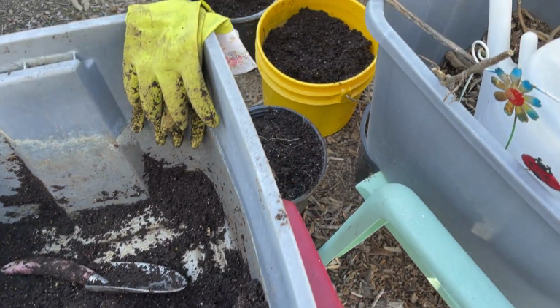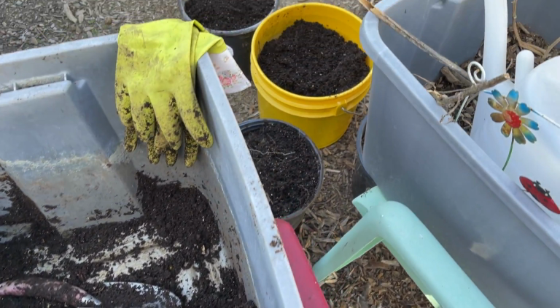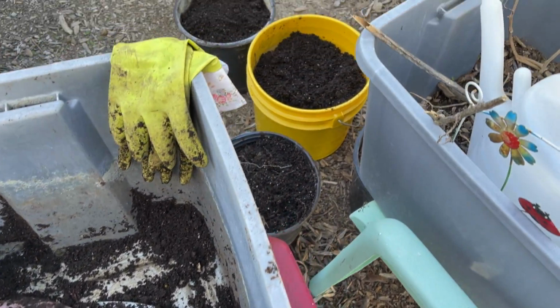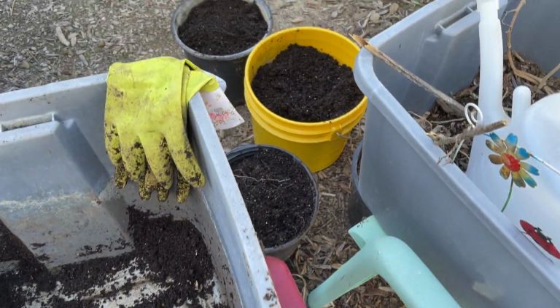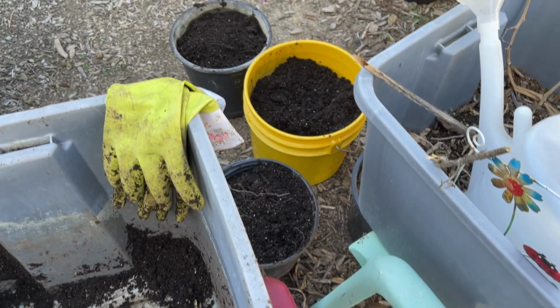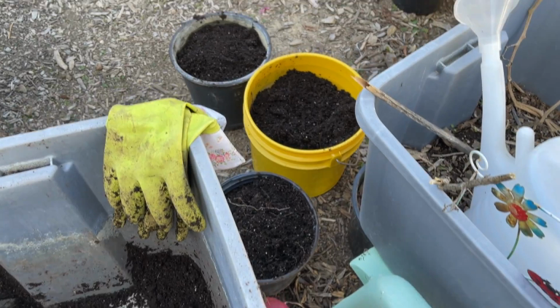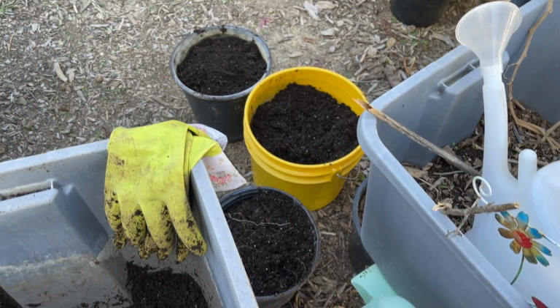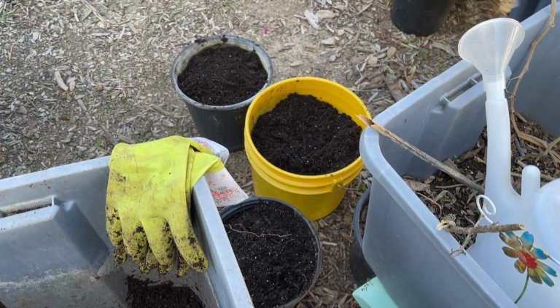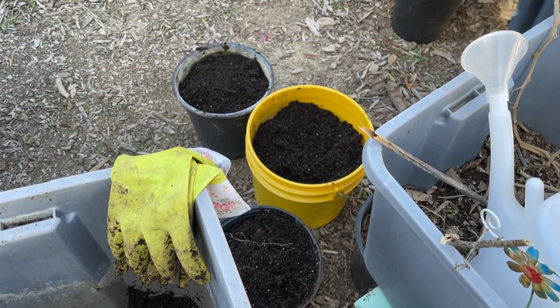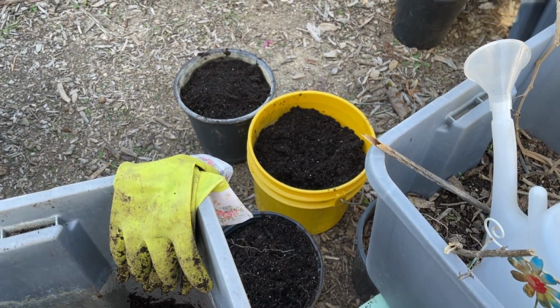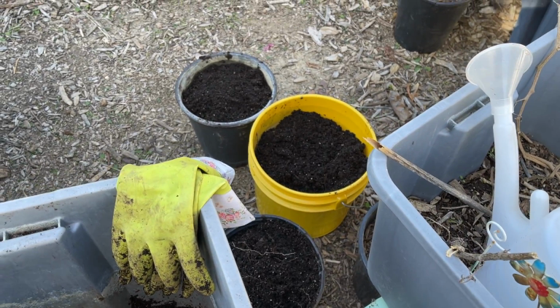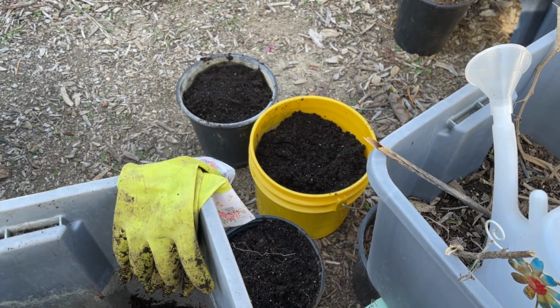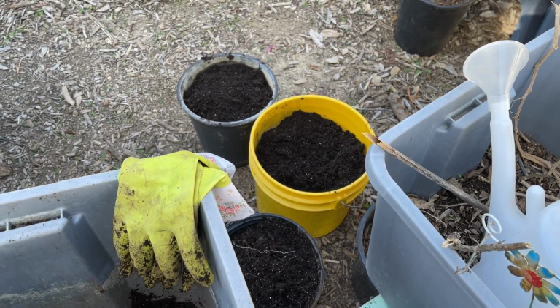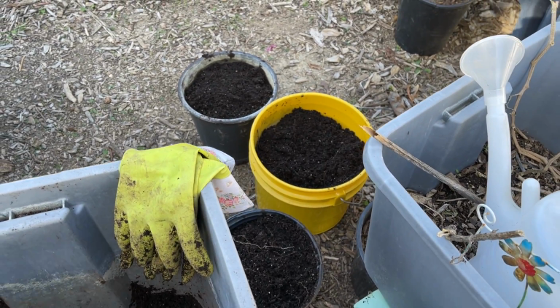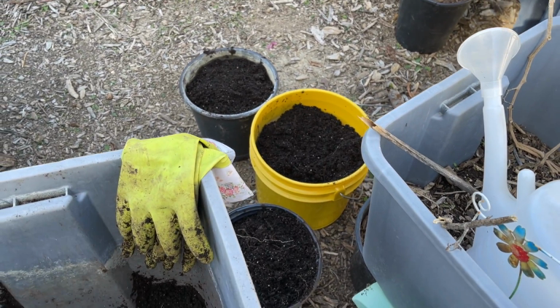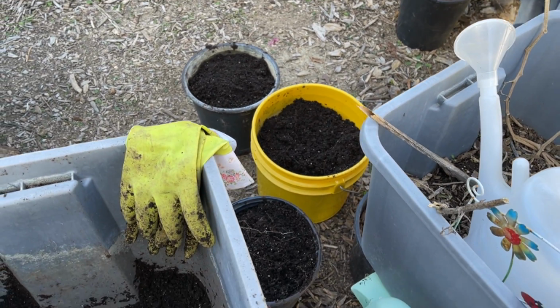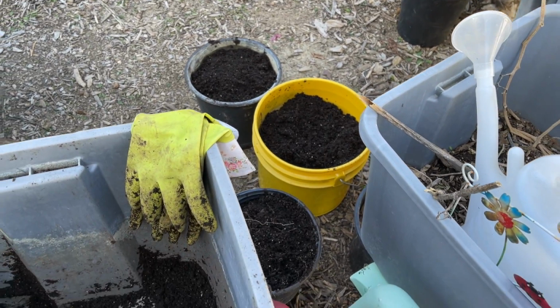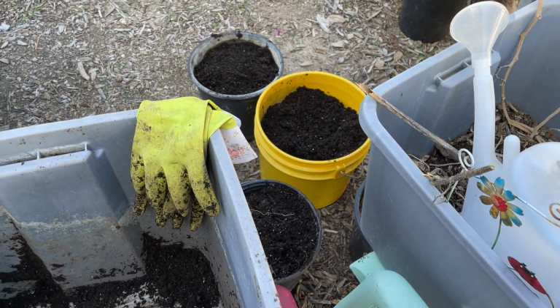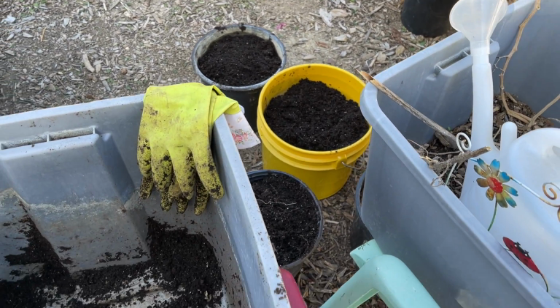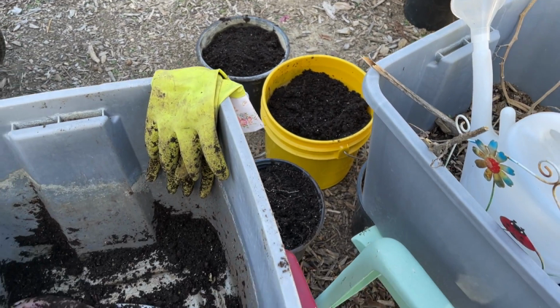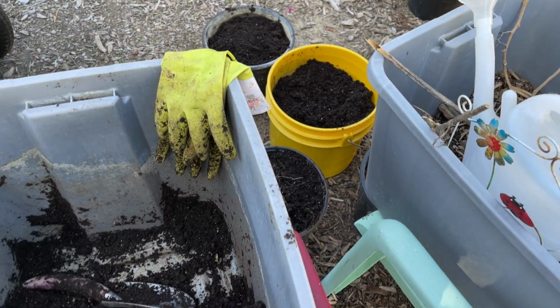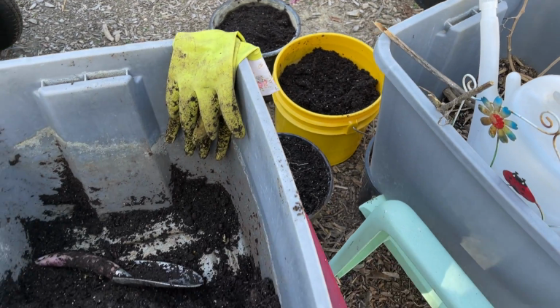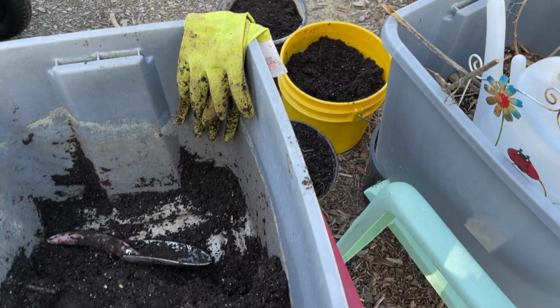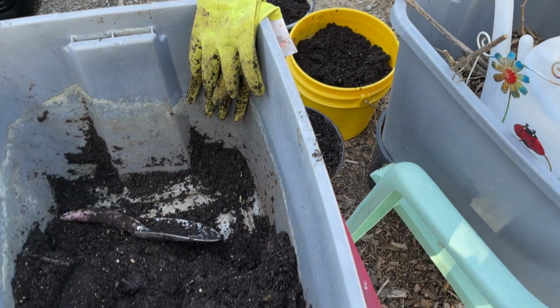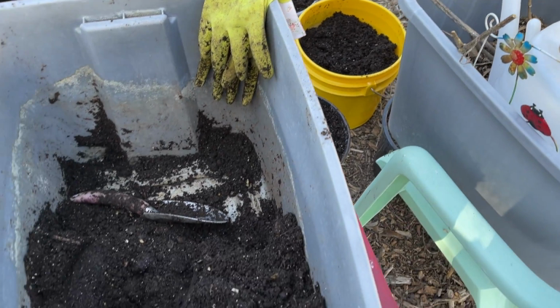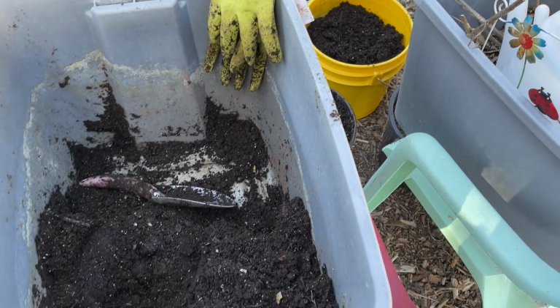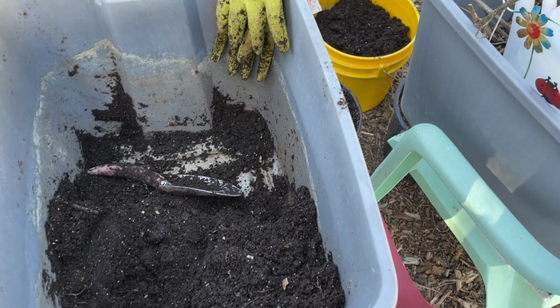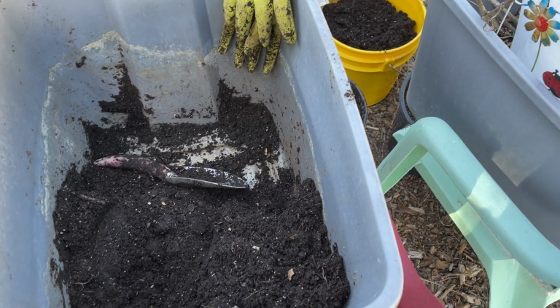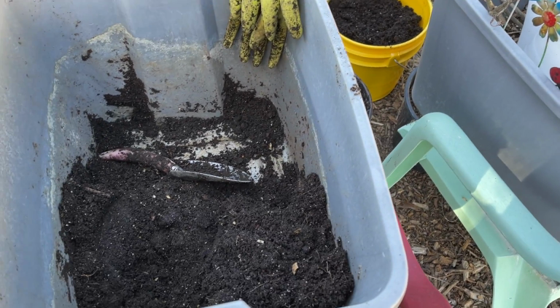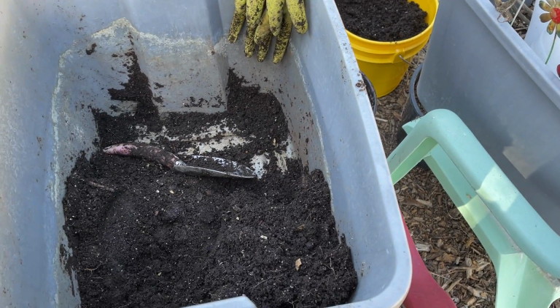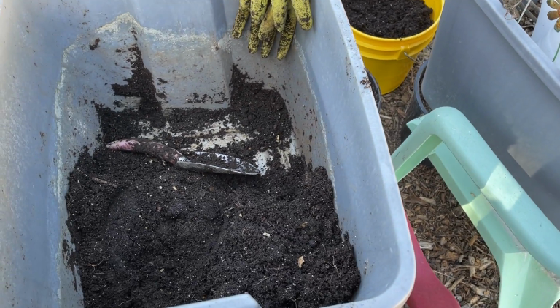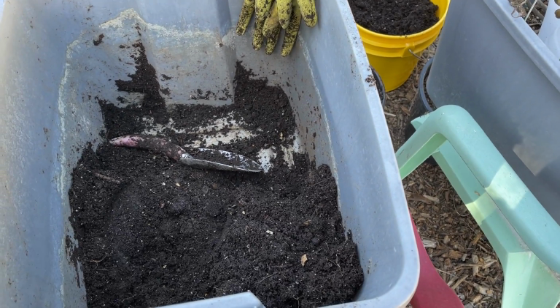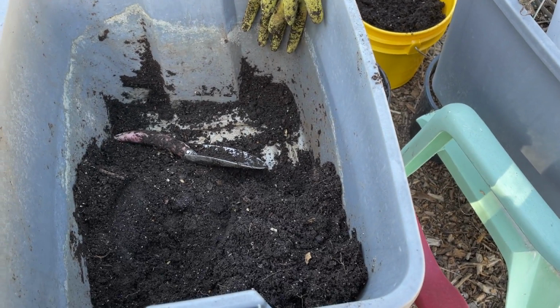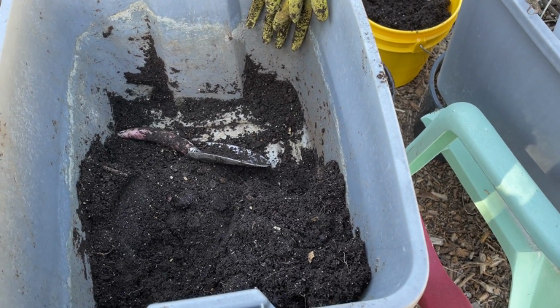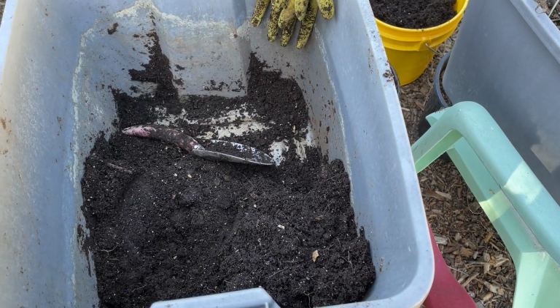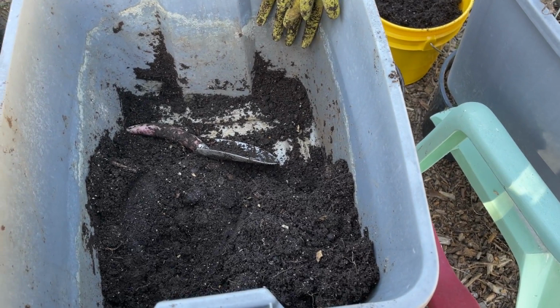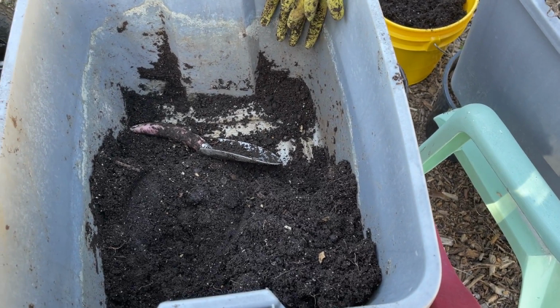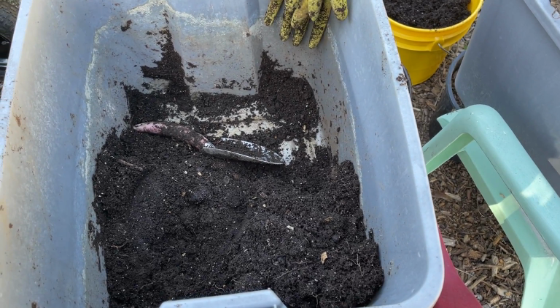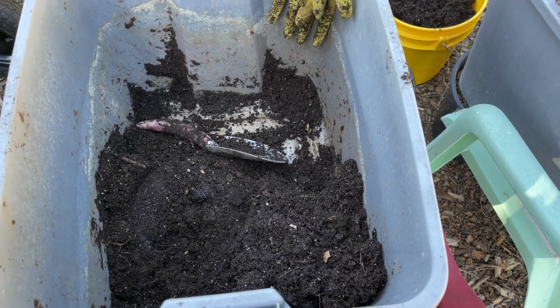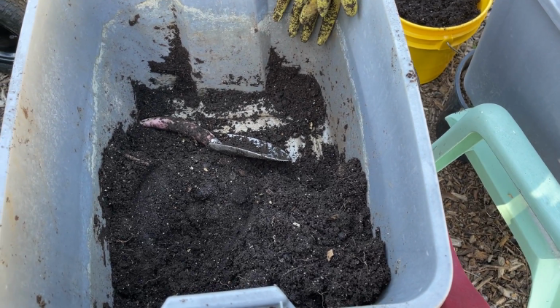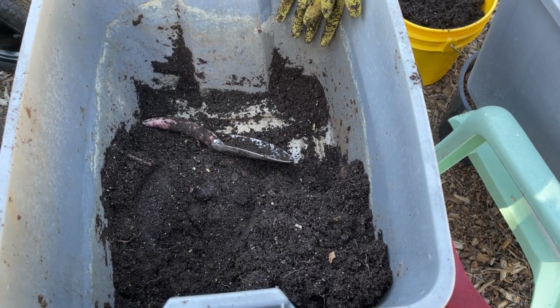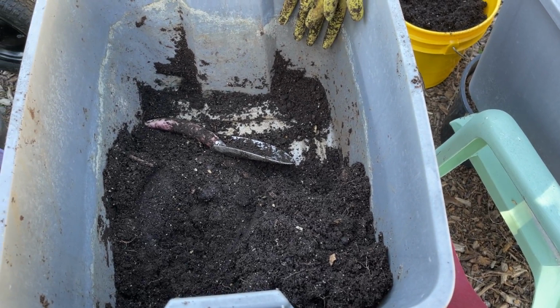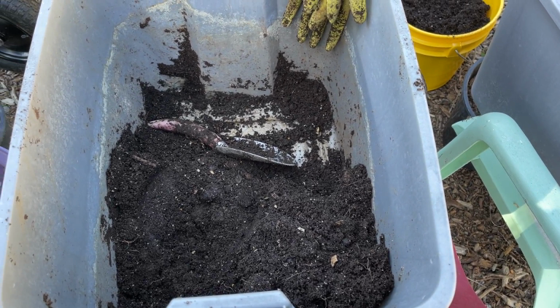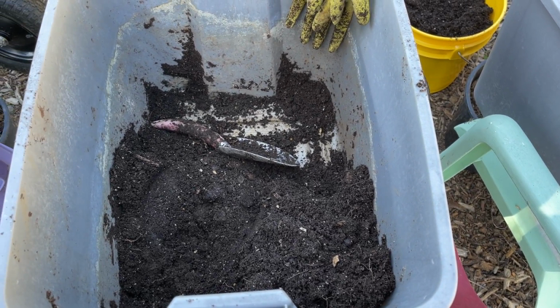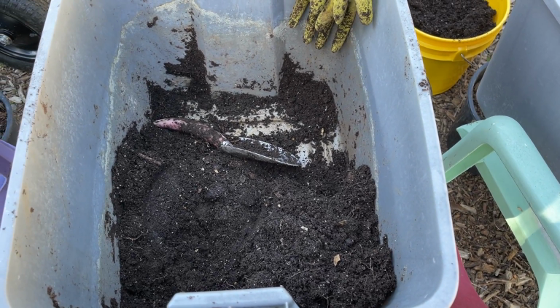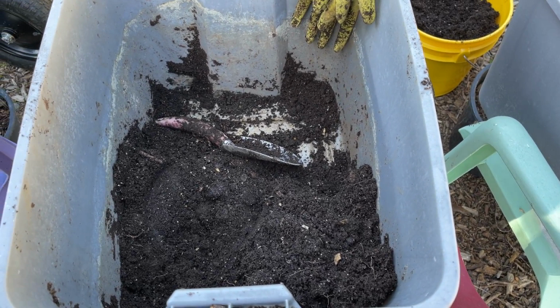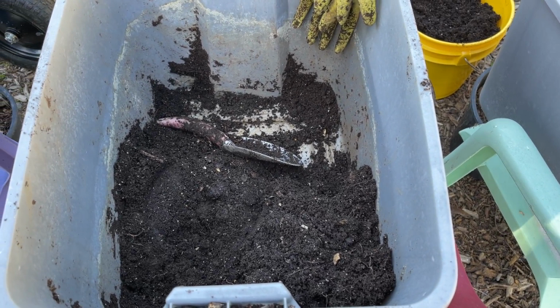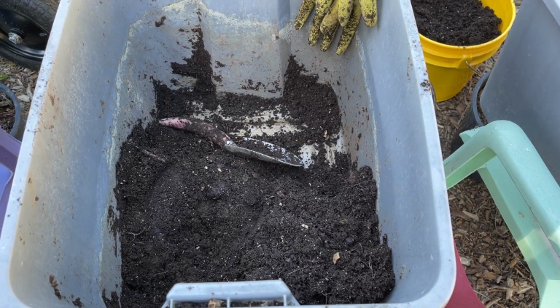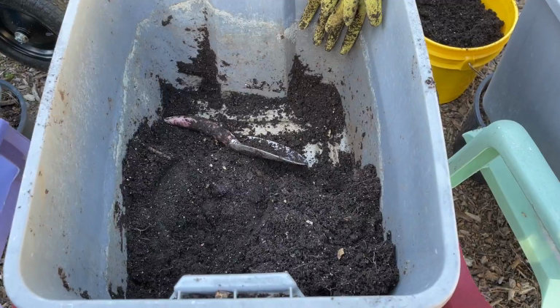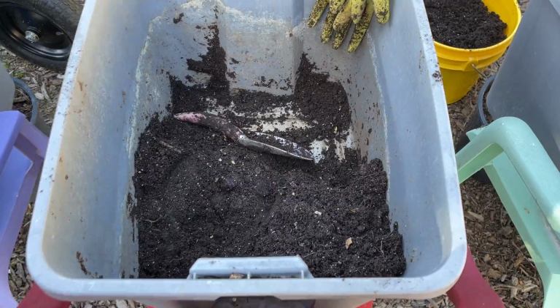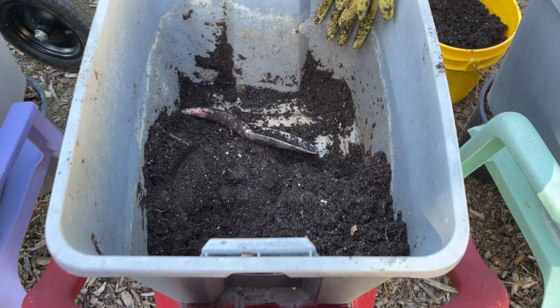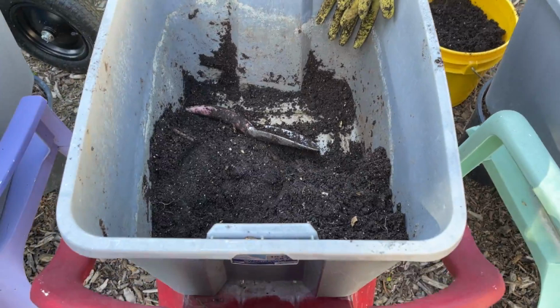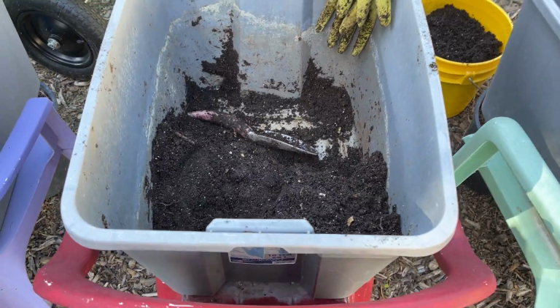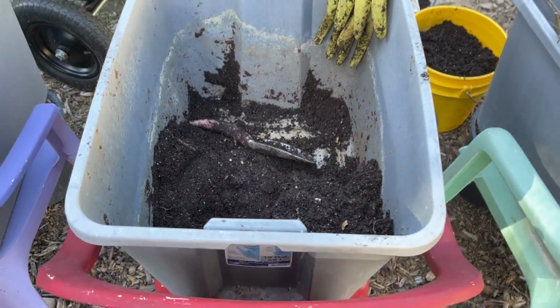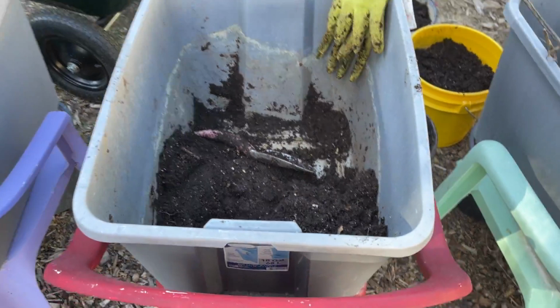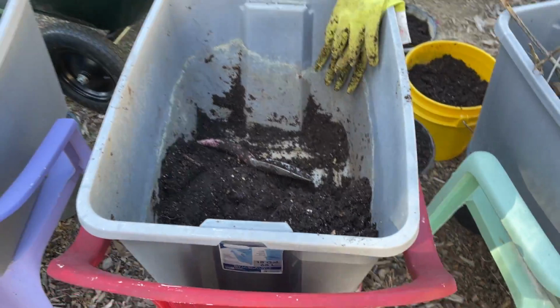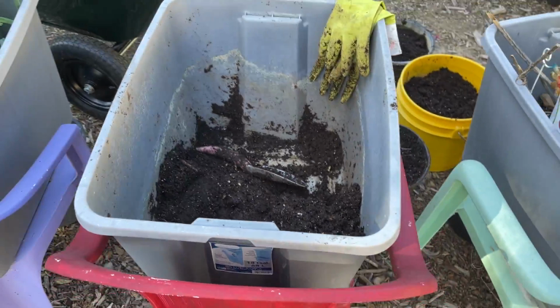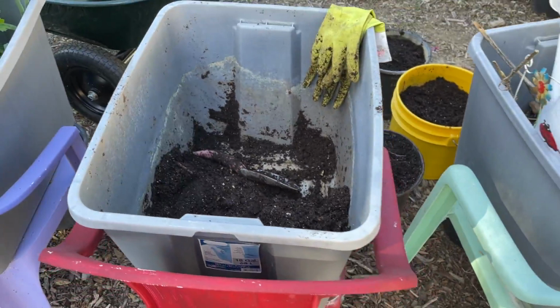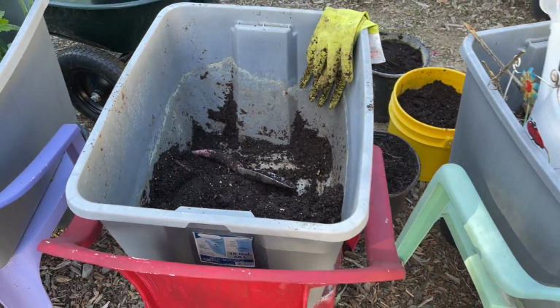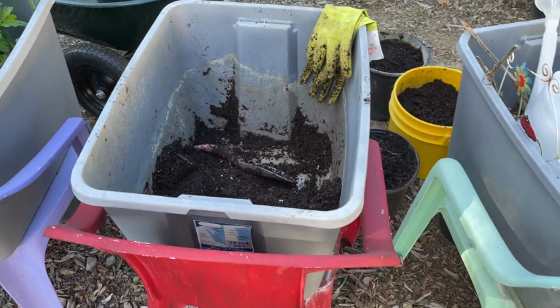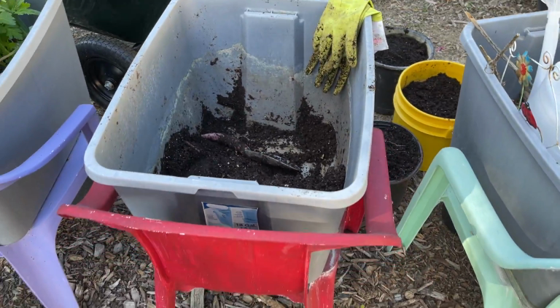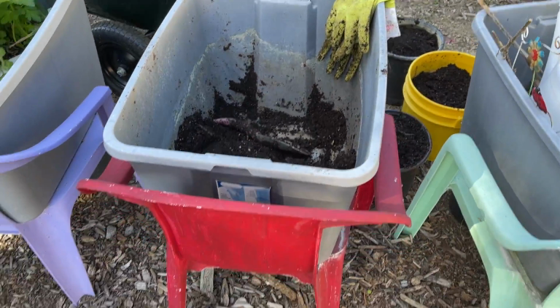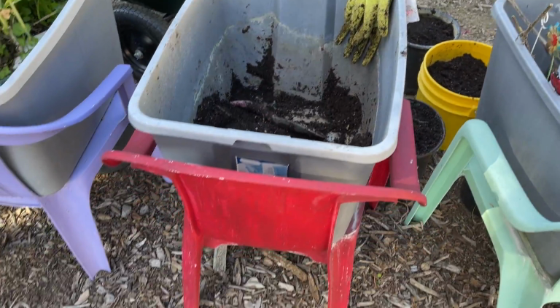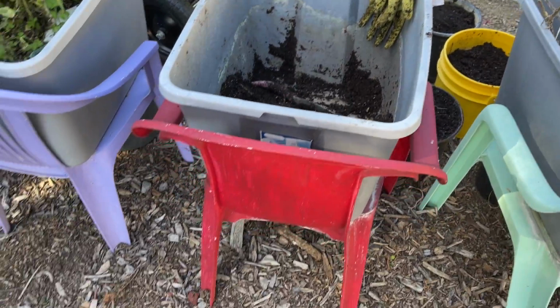Just black gold. It's the richest looking potting soil — that's what it looks like. You know, it's garden soil. It's the best compost.